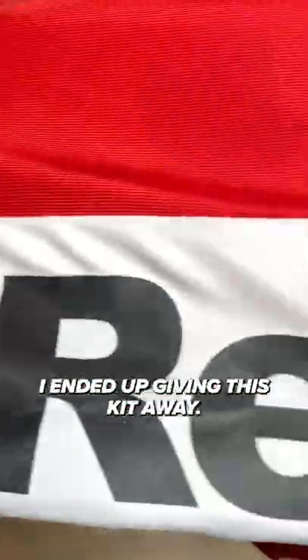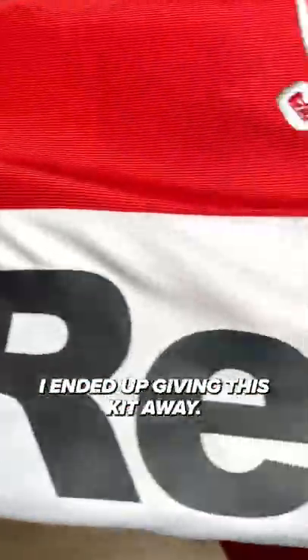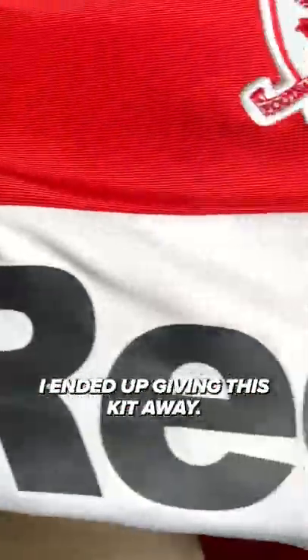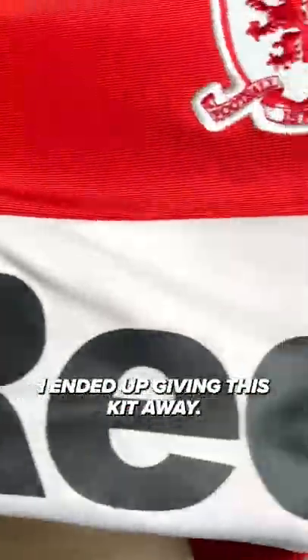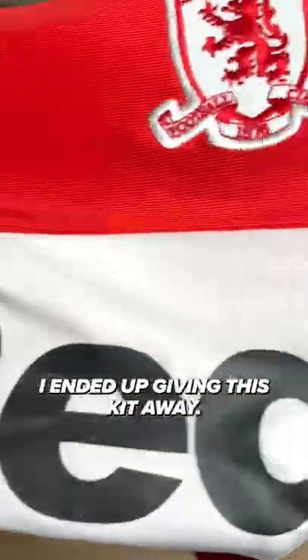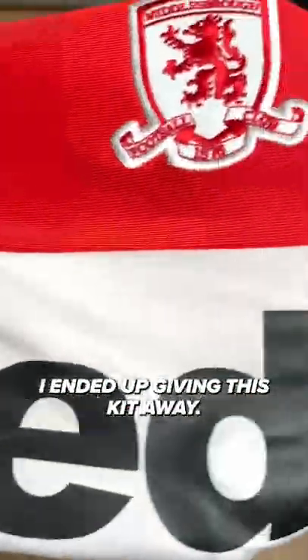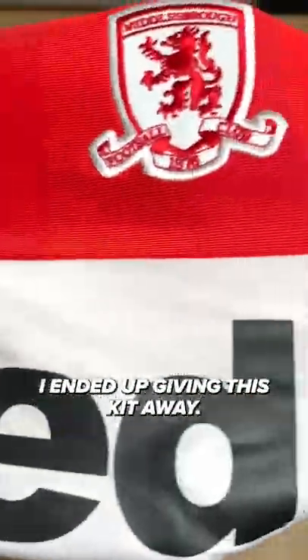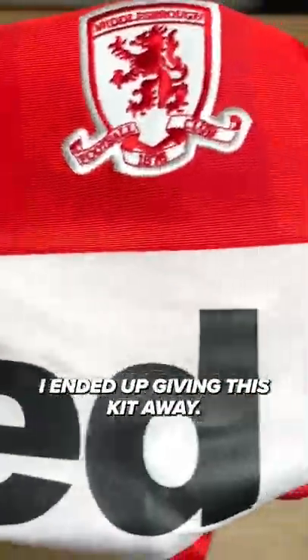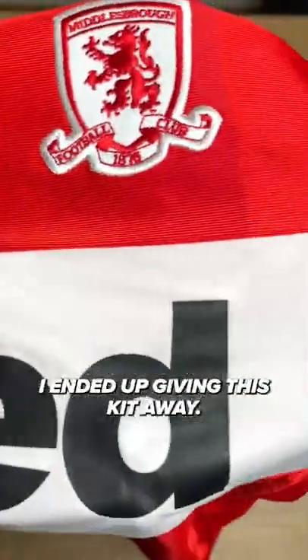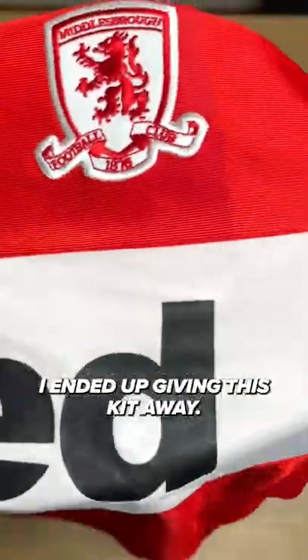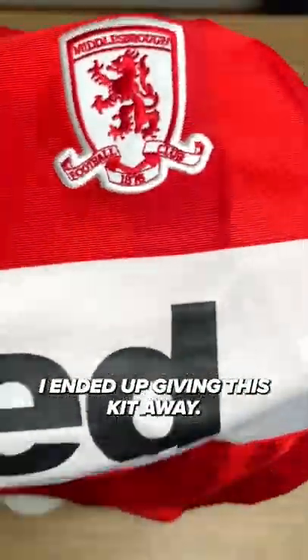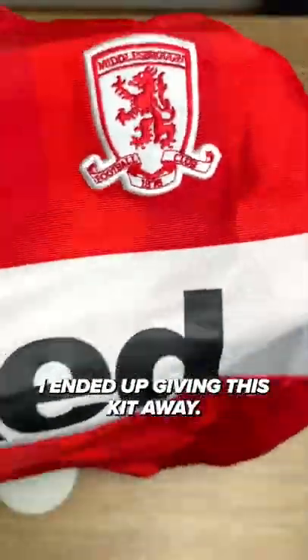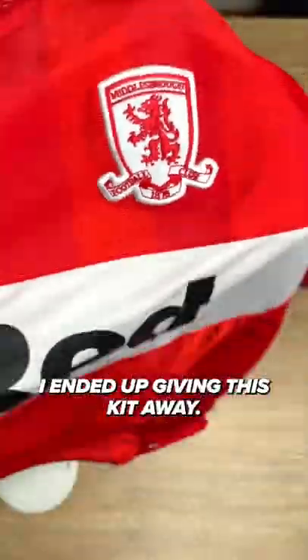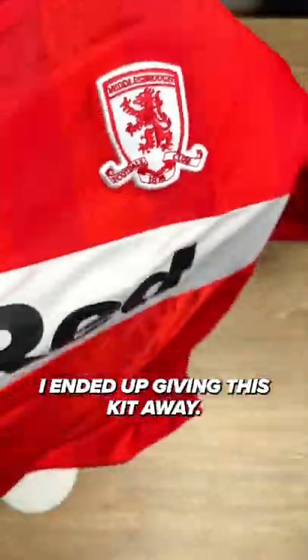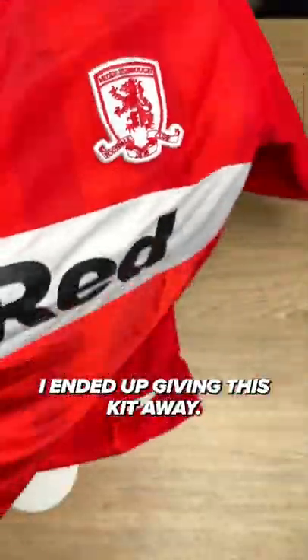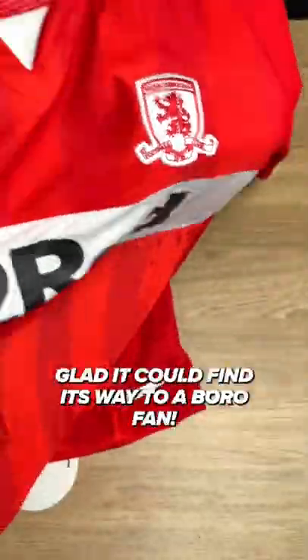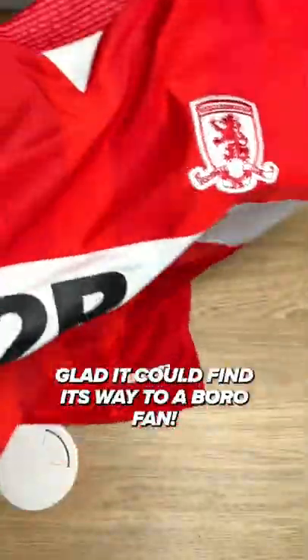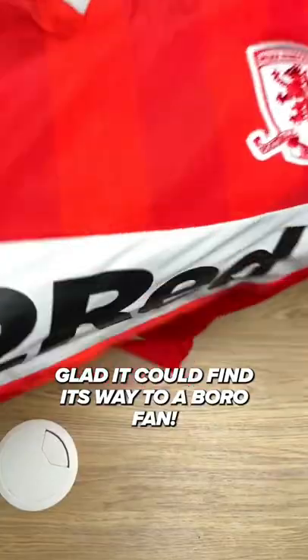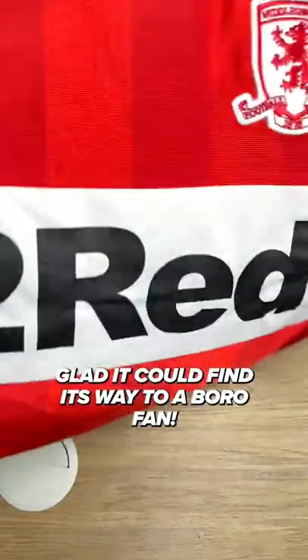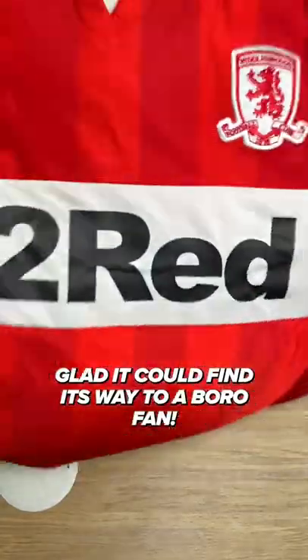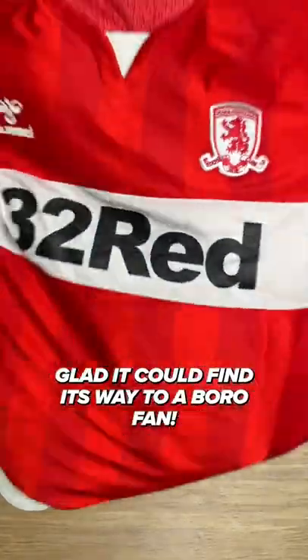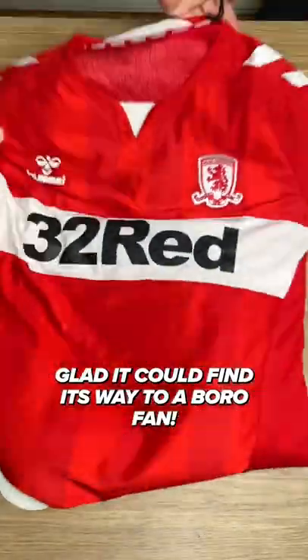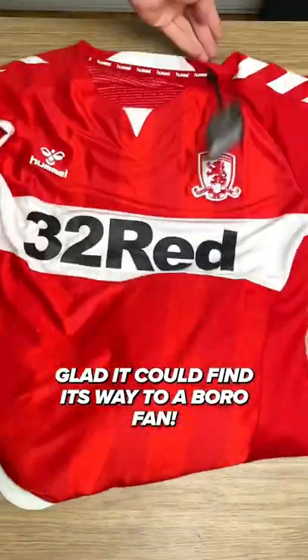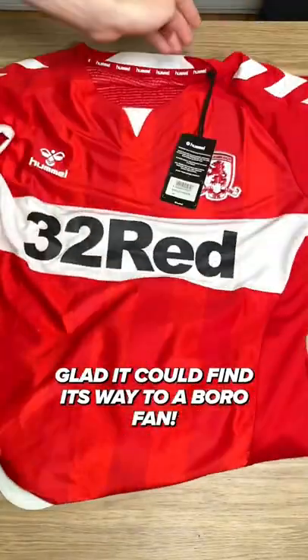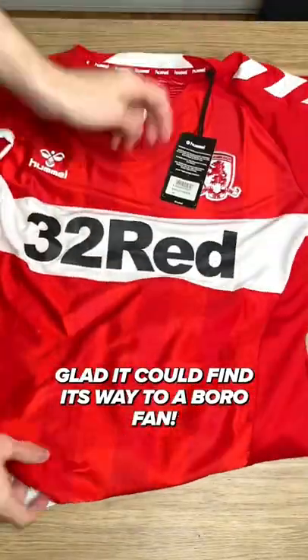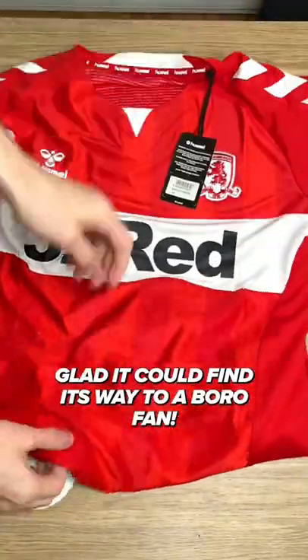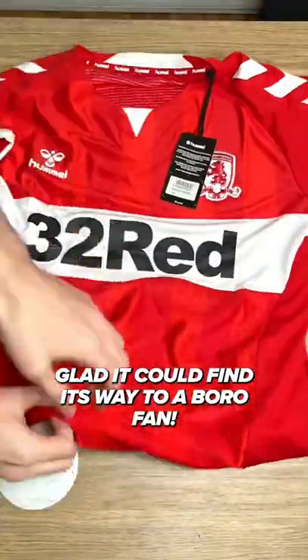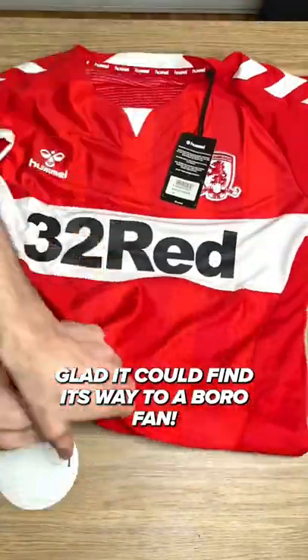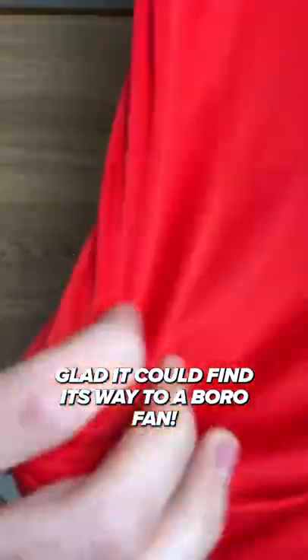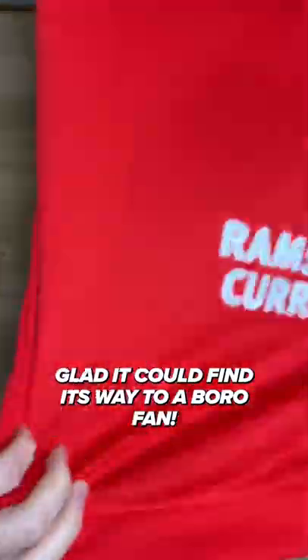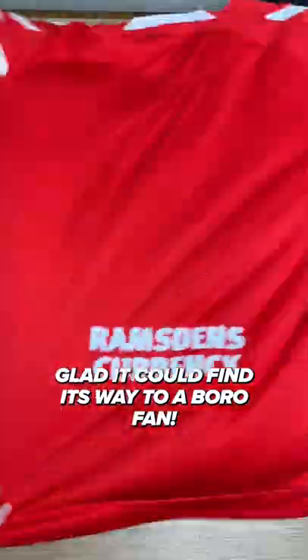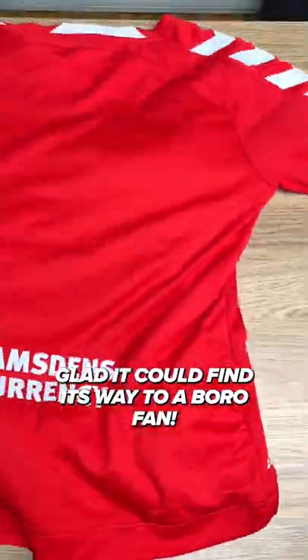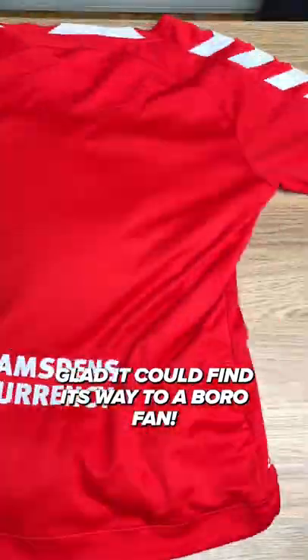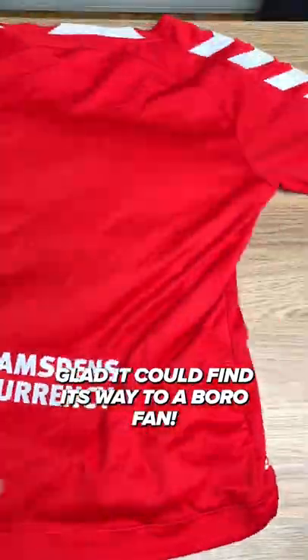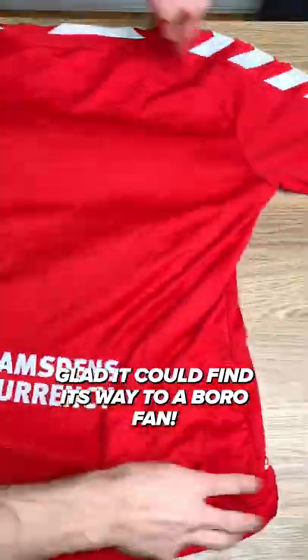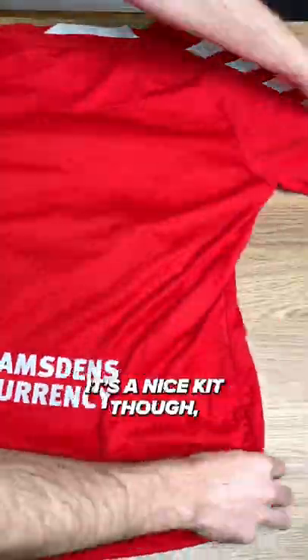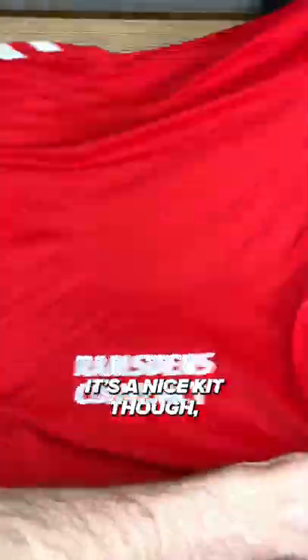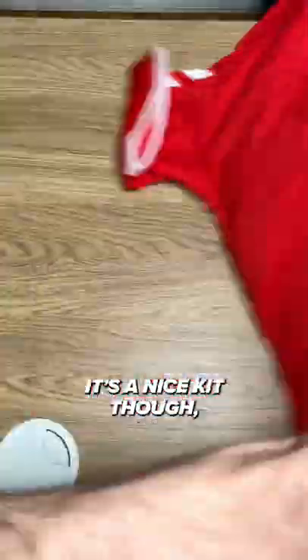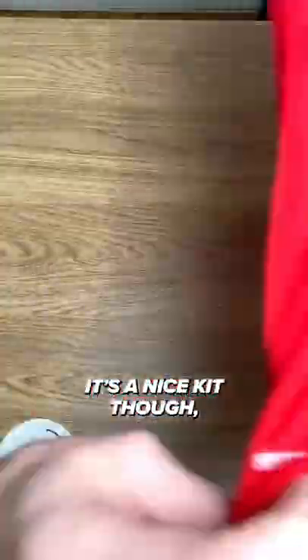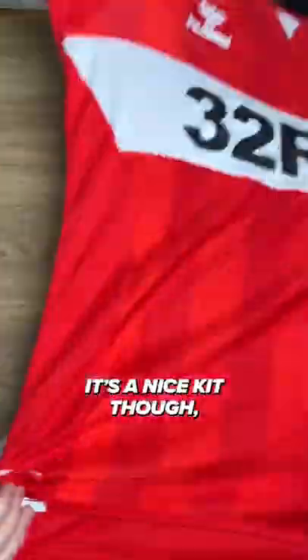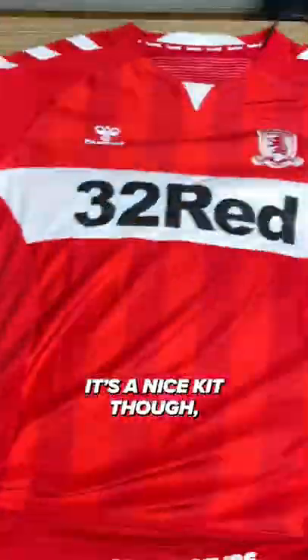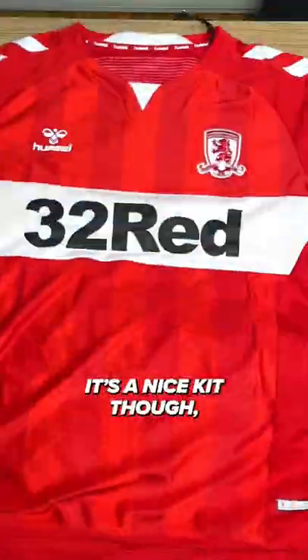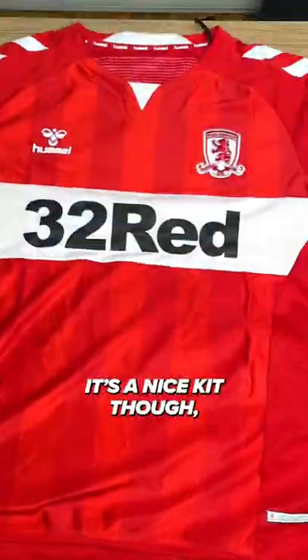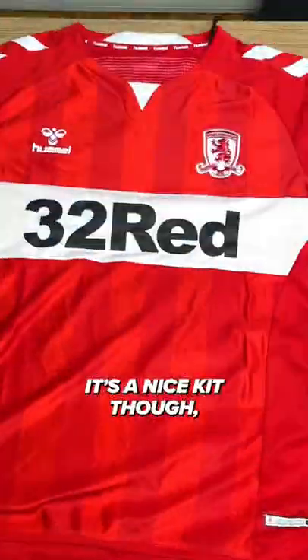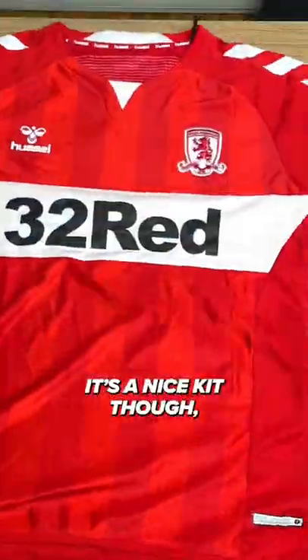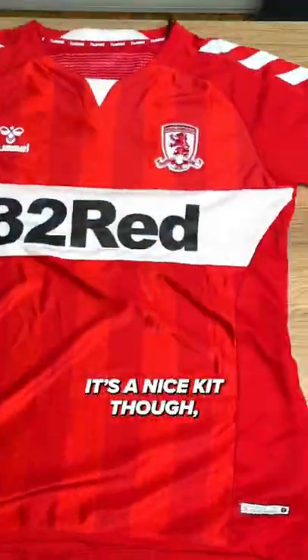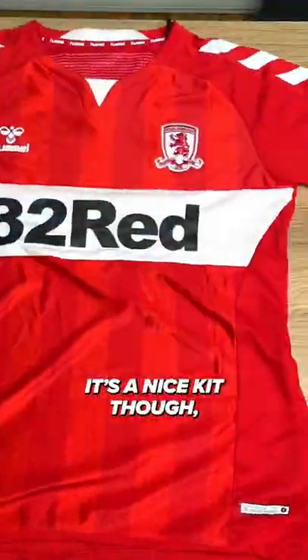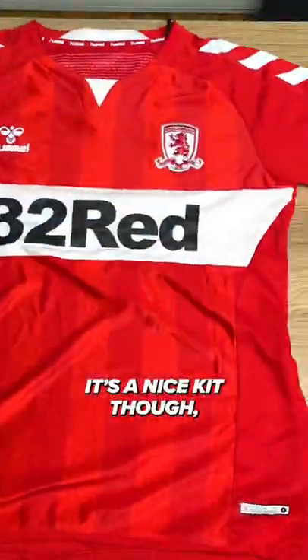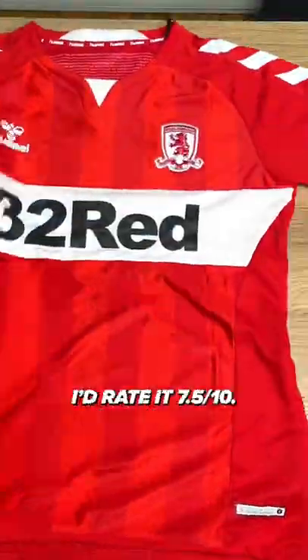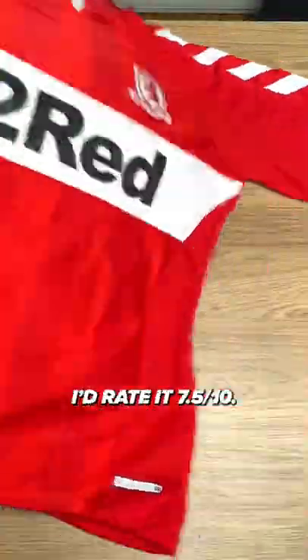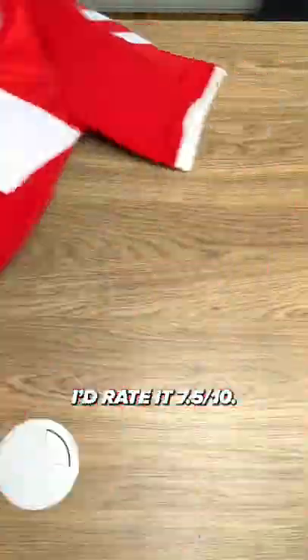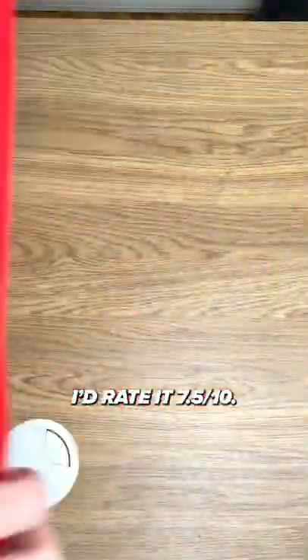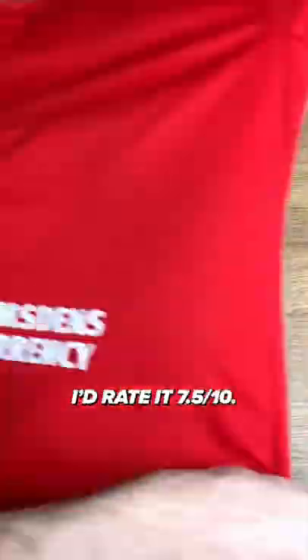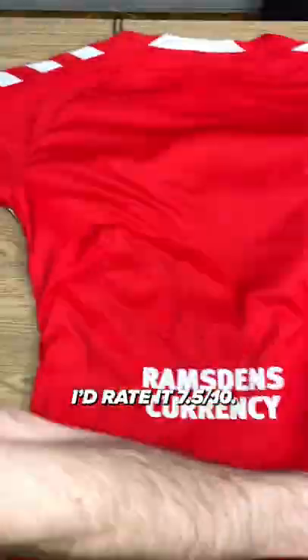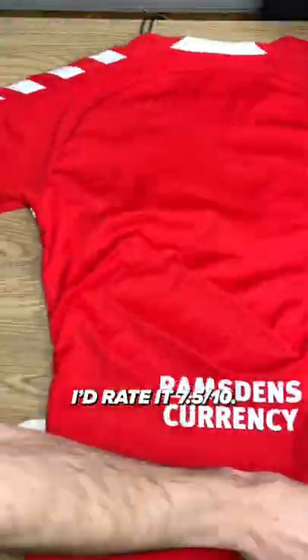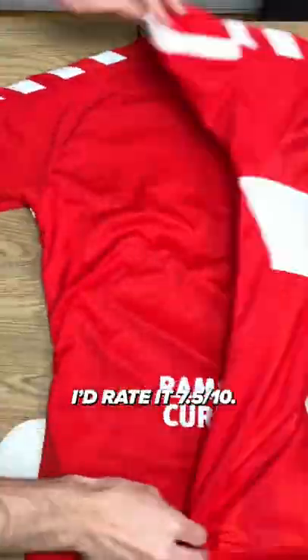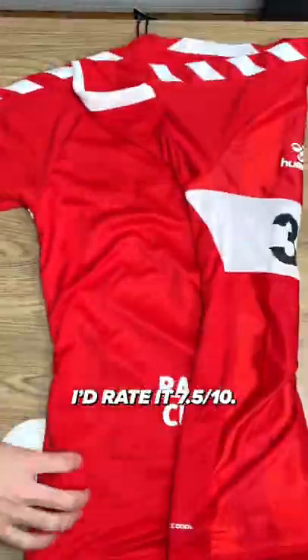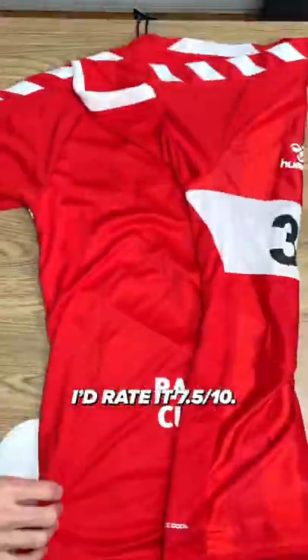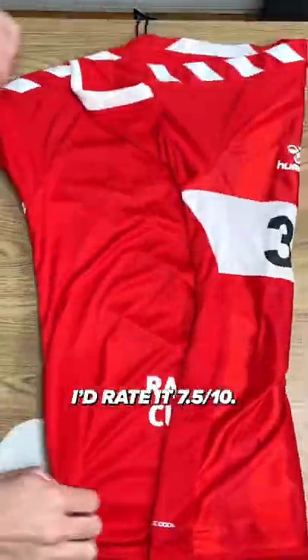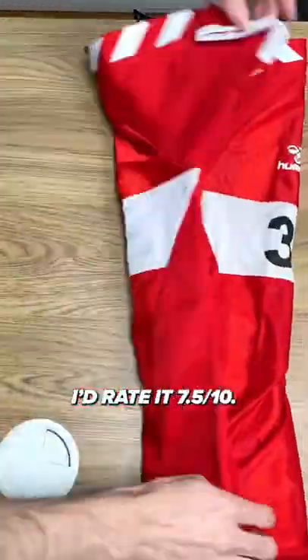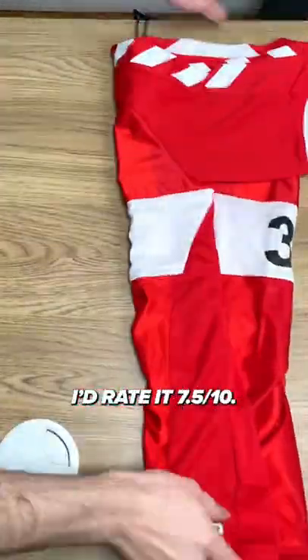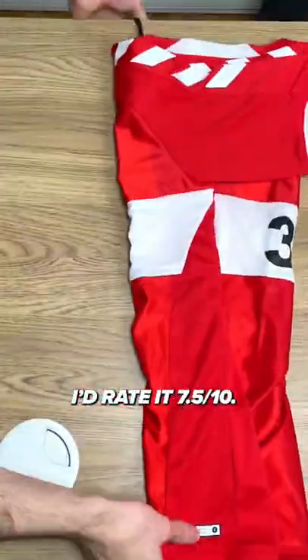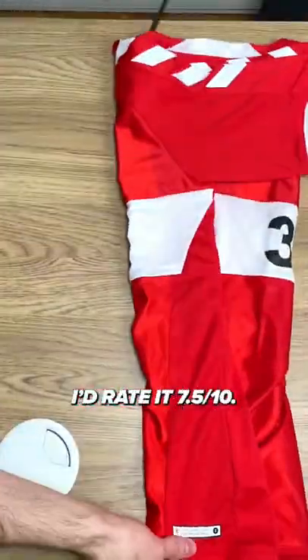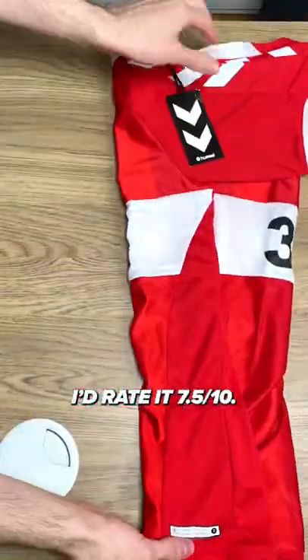I ended up giving this kit away — glad it could find its way to a Boro fan. It's a nice kit though; I'd rate it 7.5 out of 10.